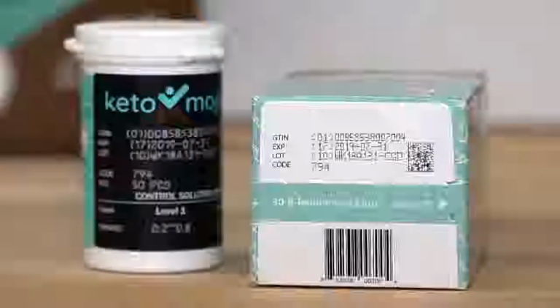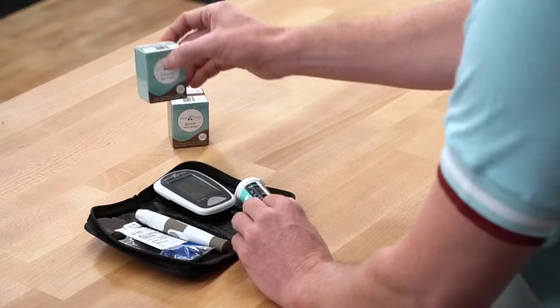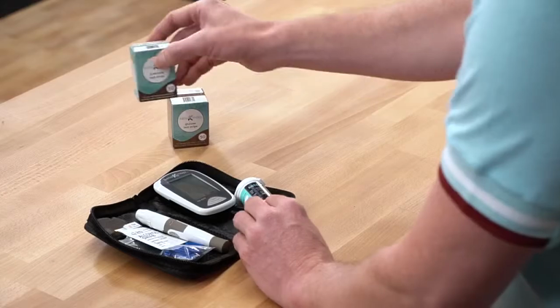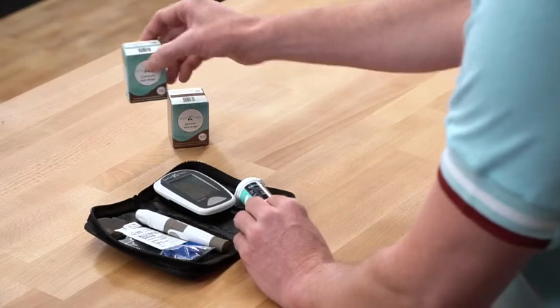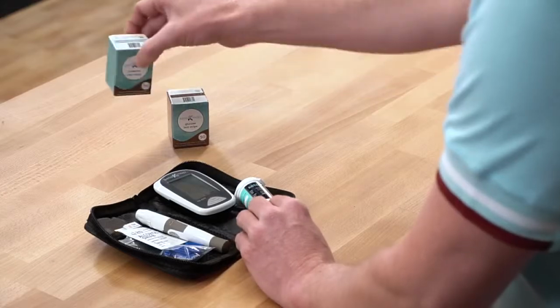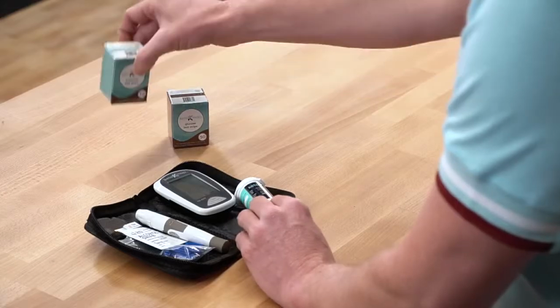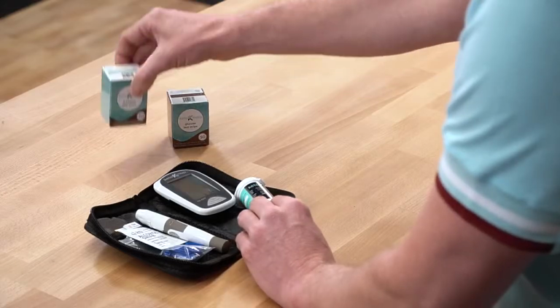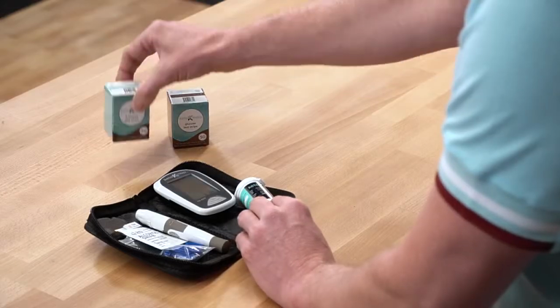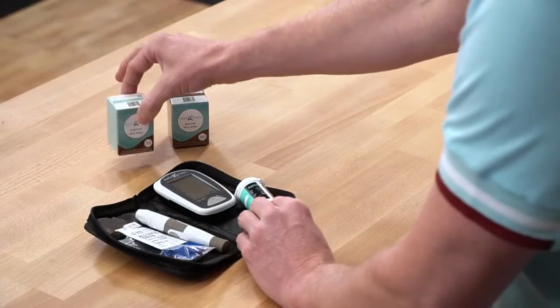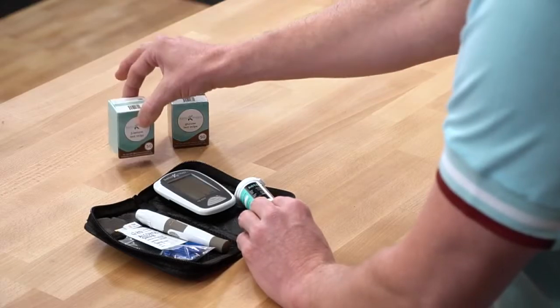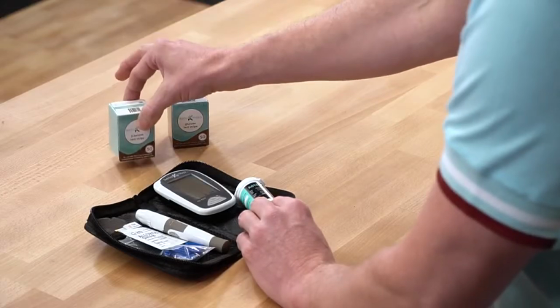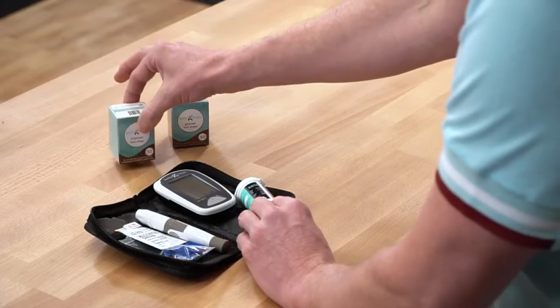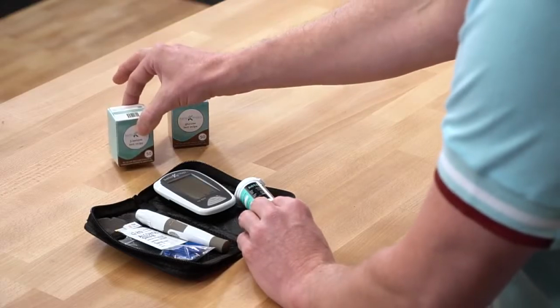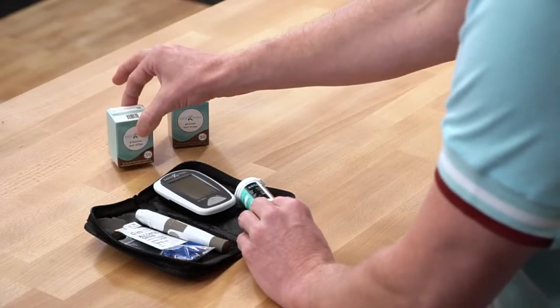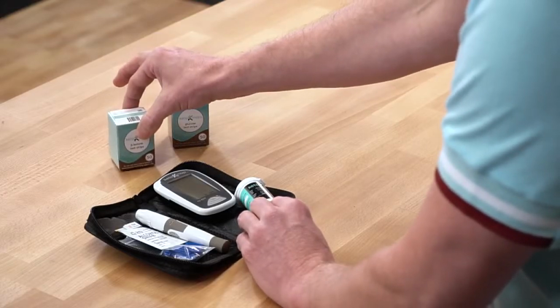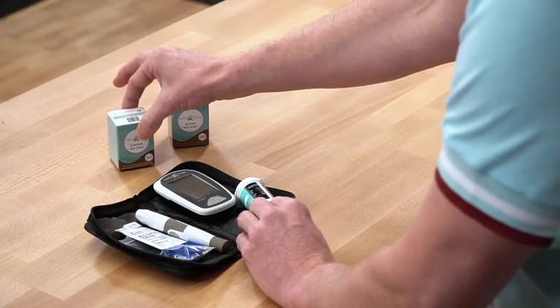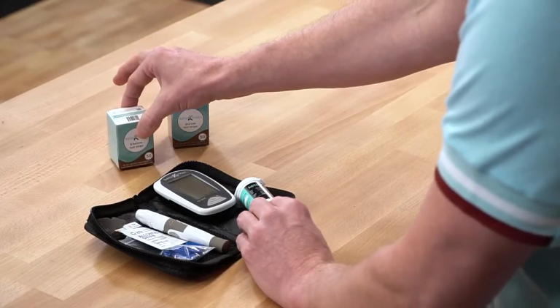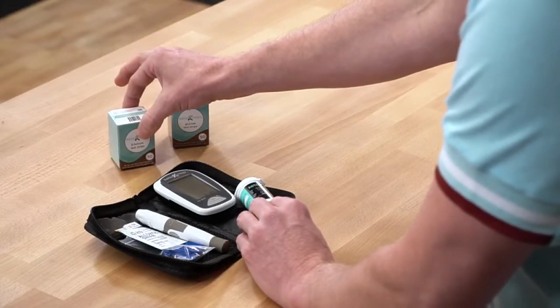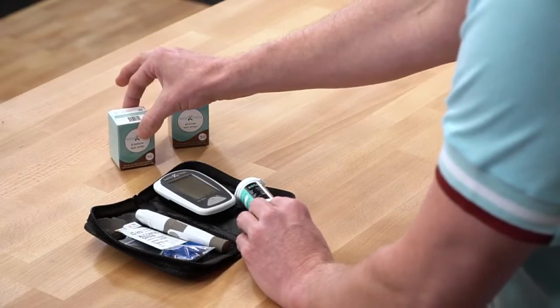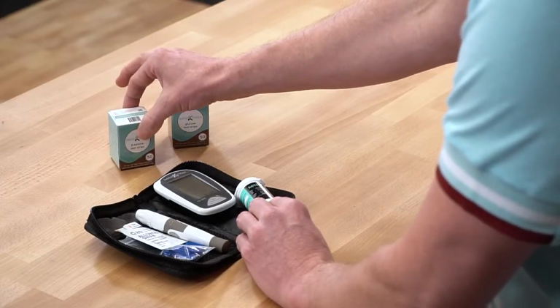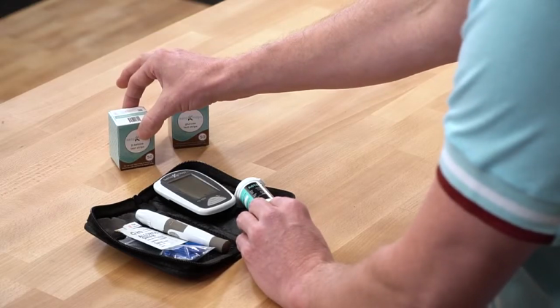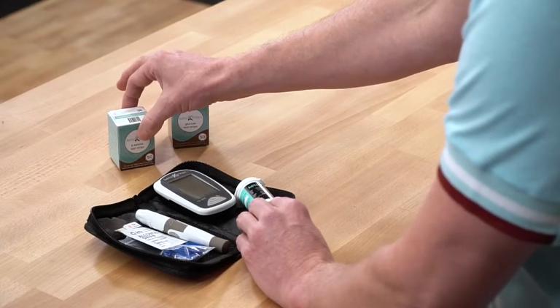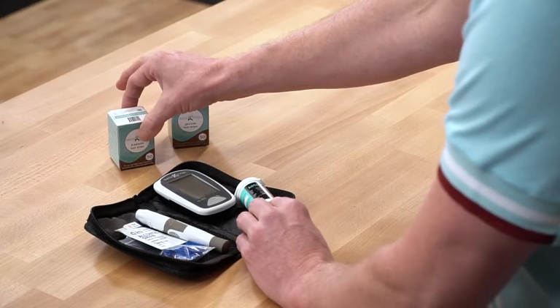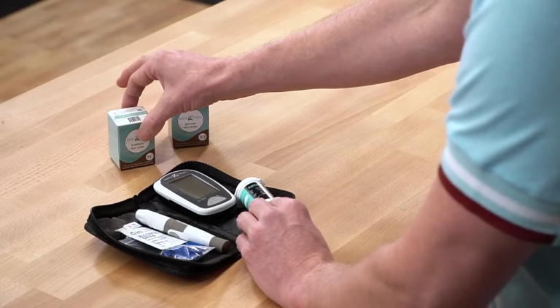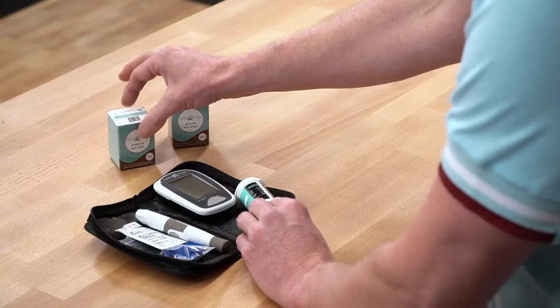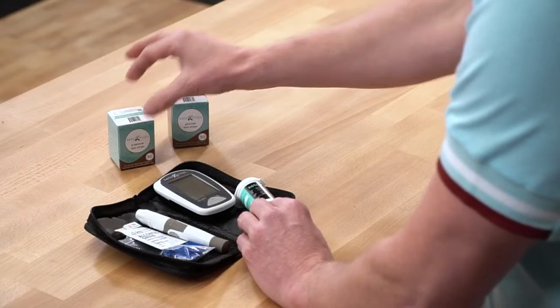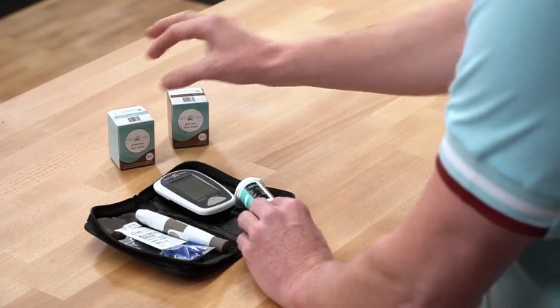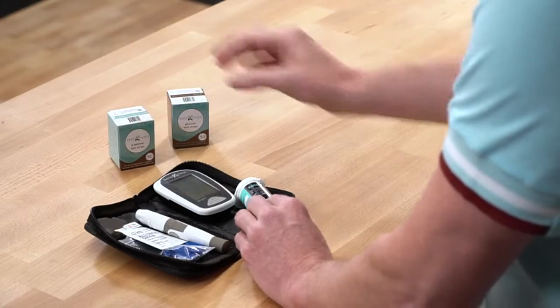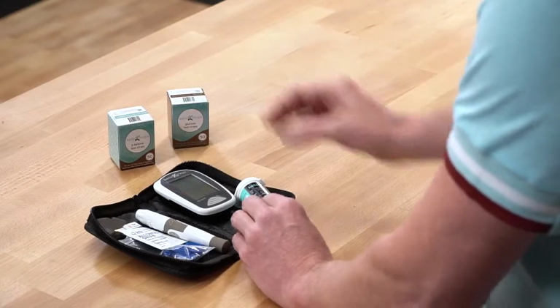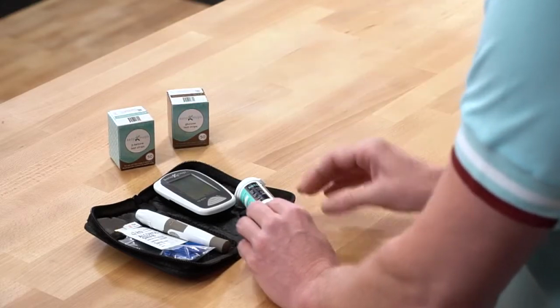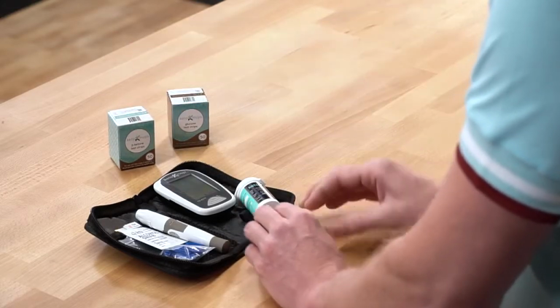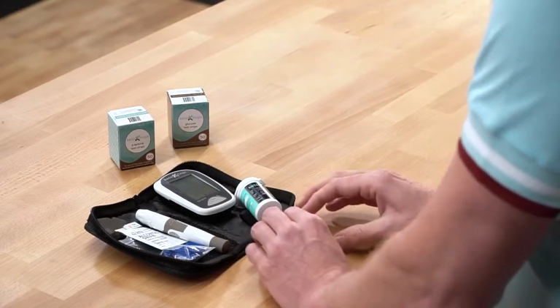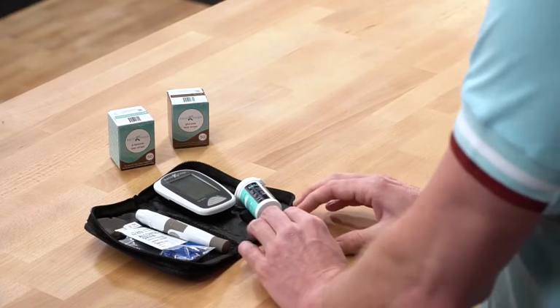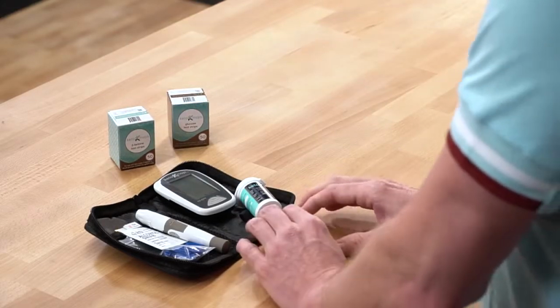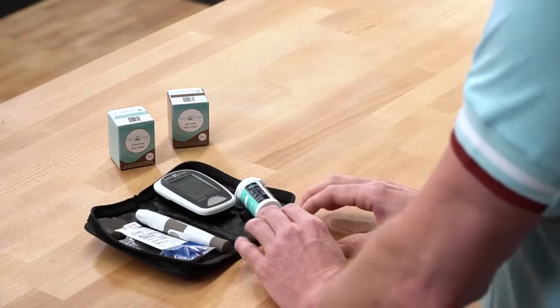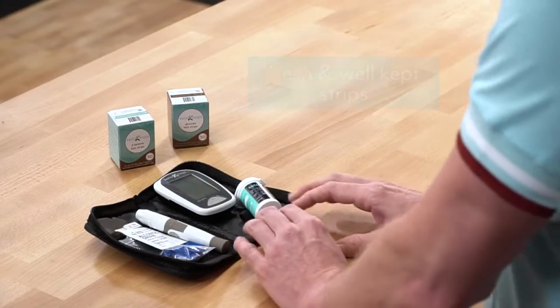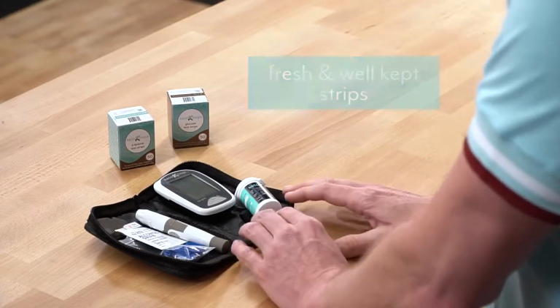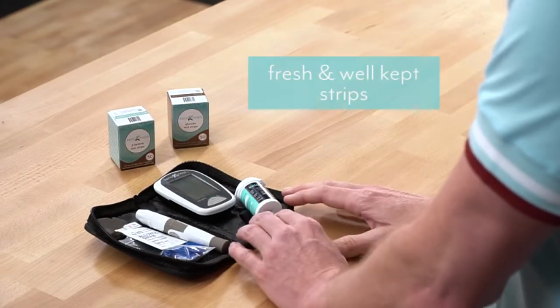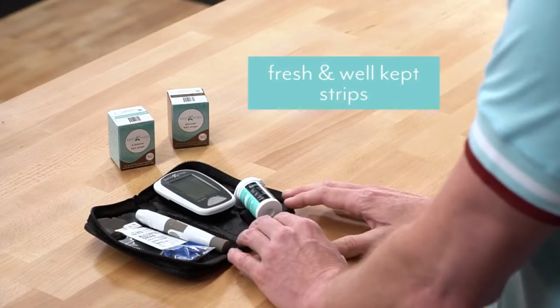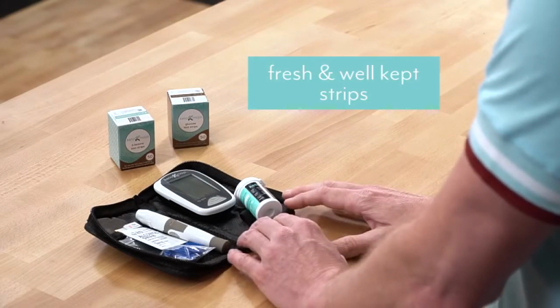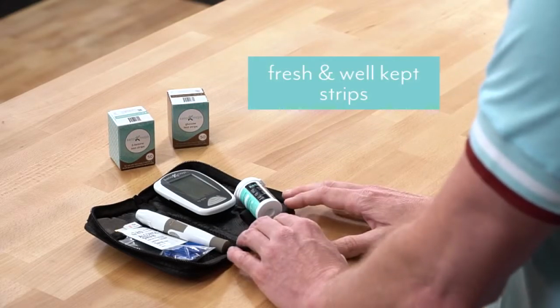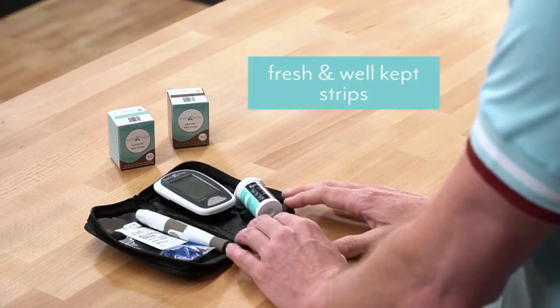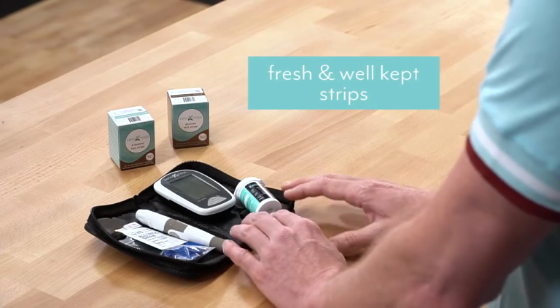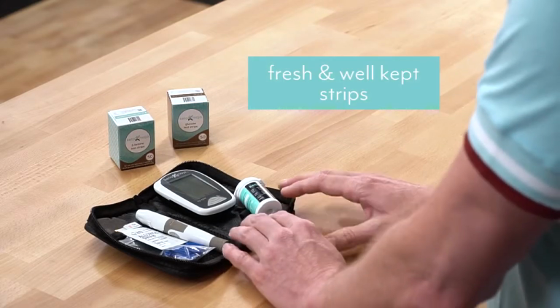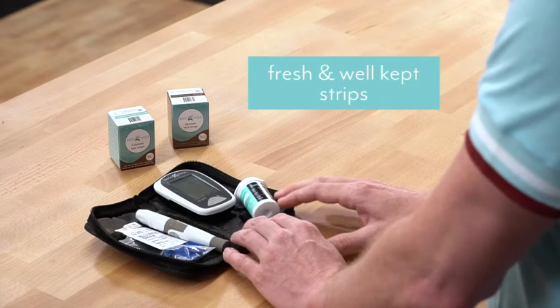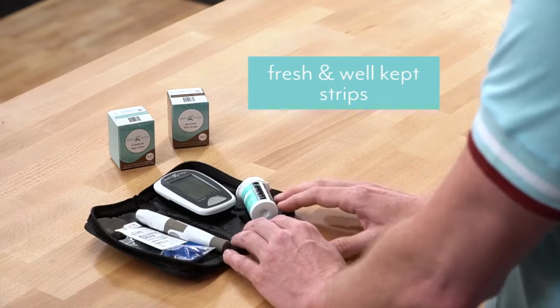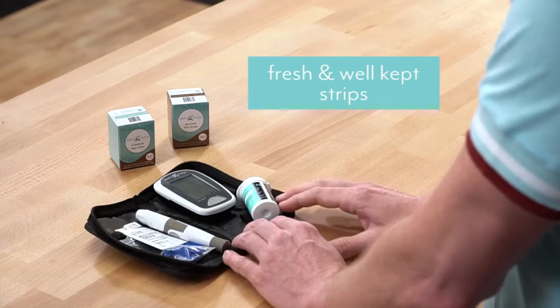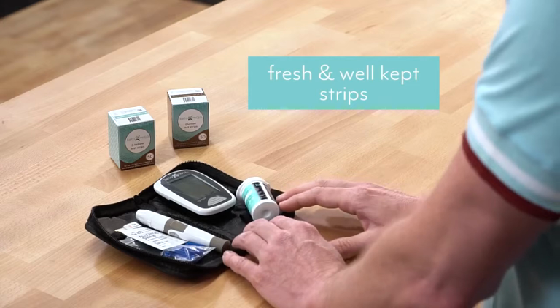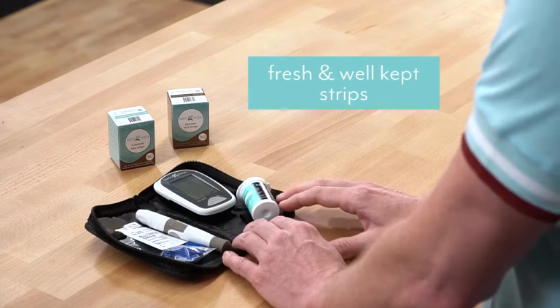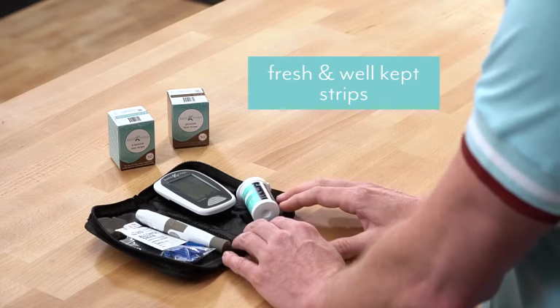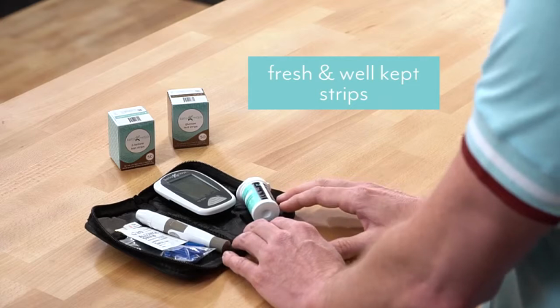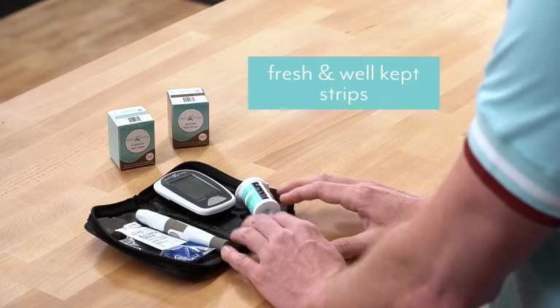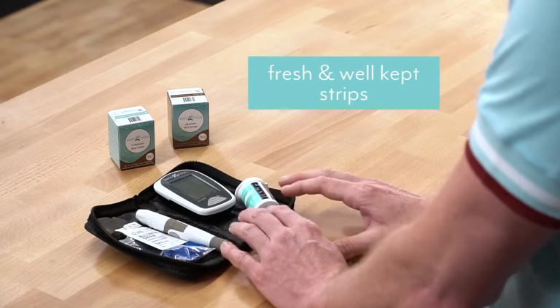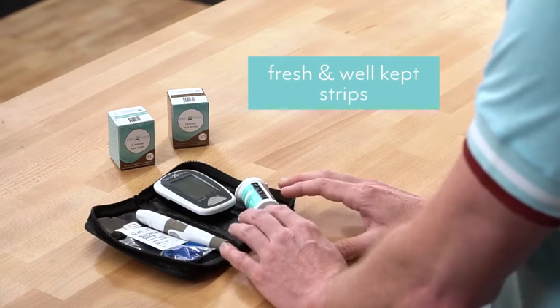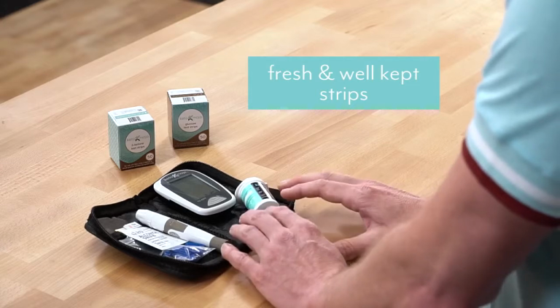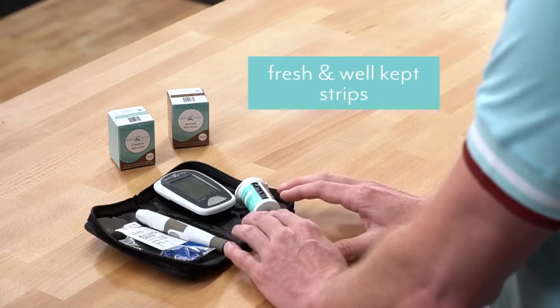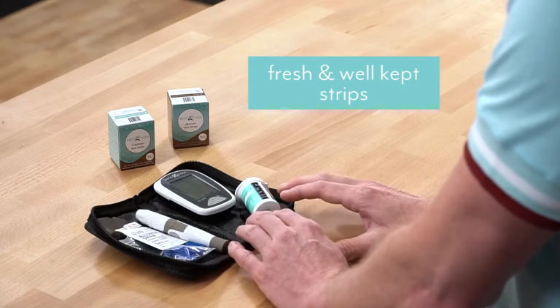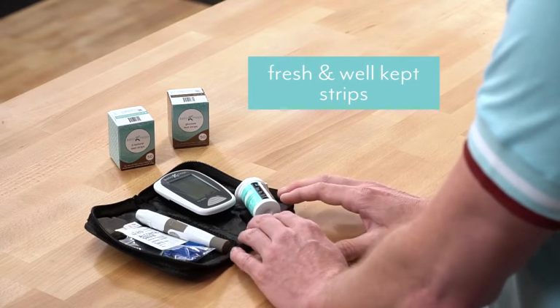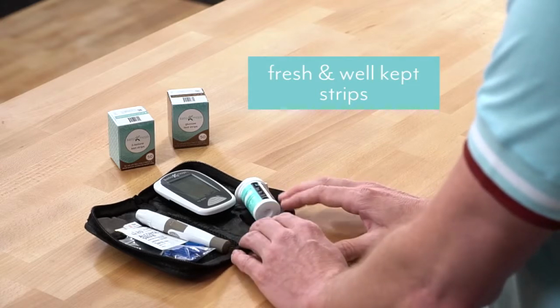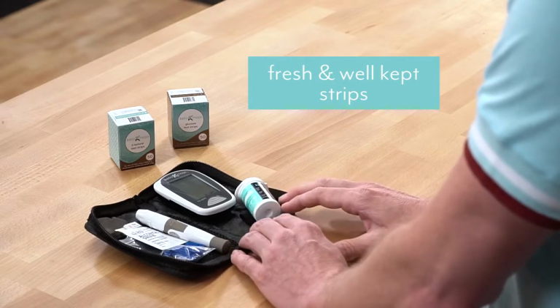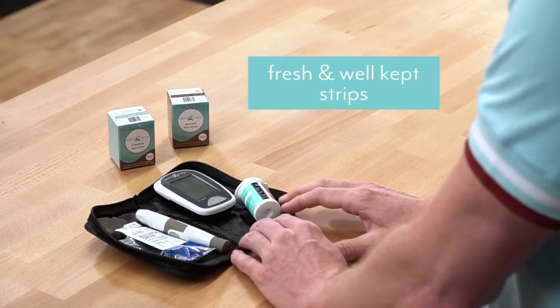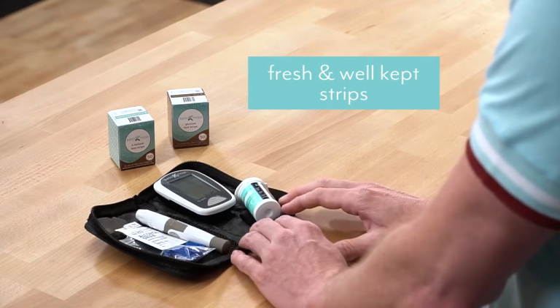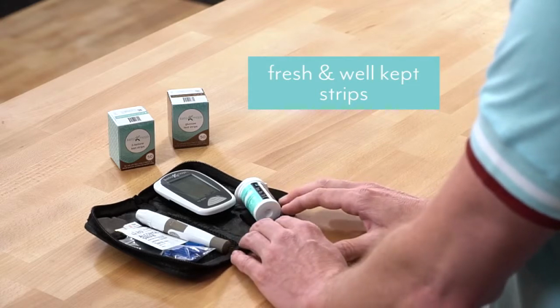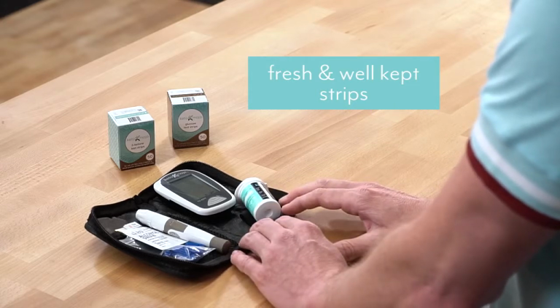Because you're purchasing direct from the manufacturer, you know that you will always get great, super fresh and well-kept strips.